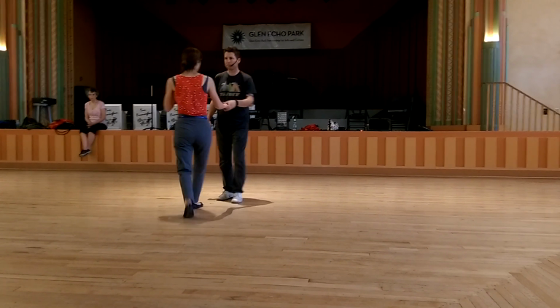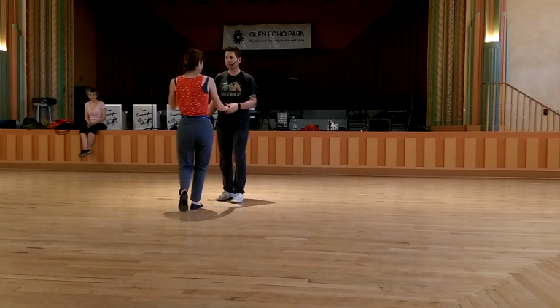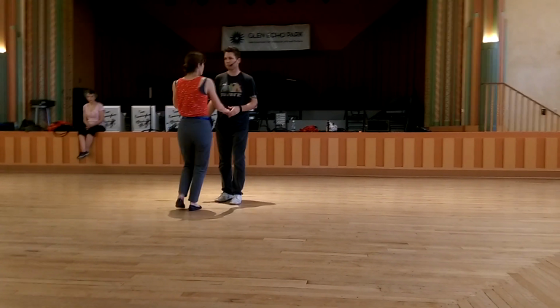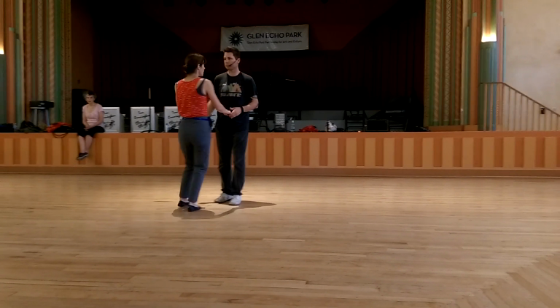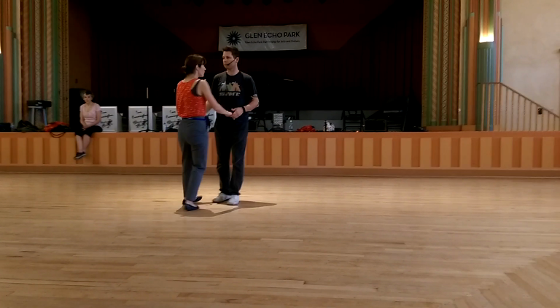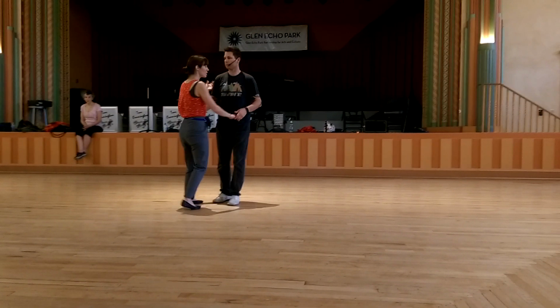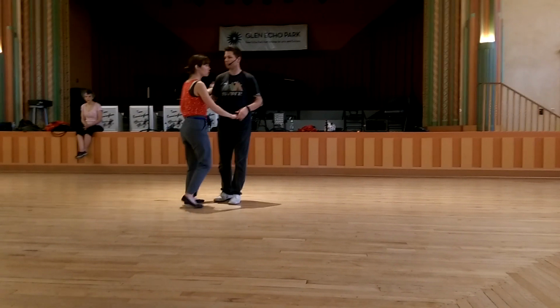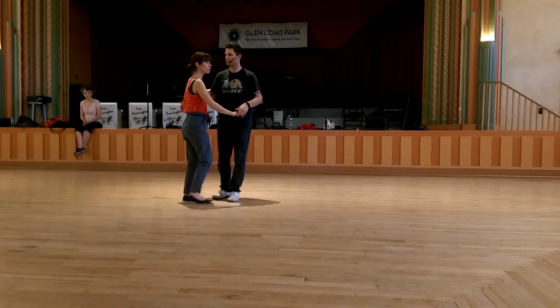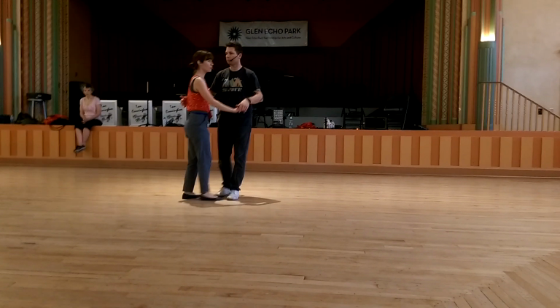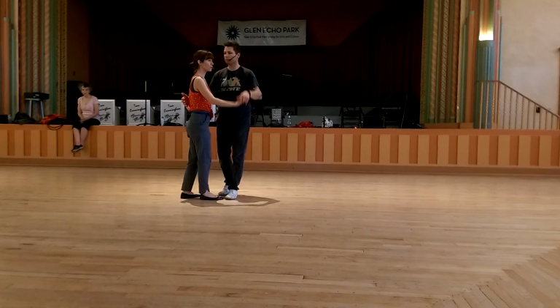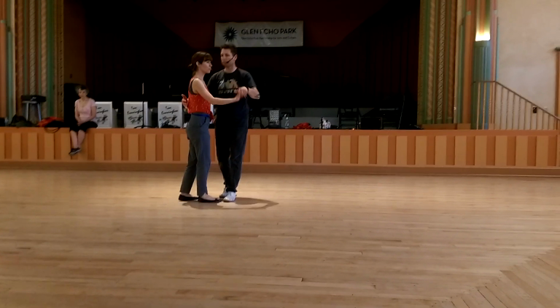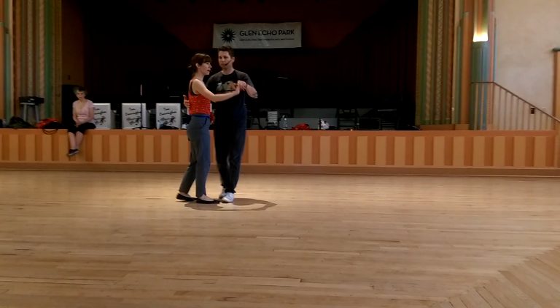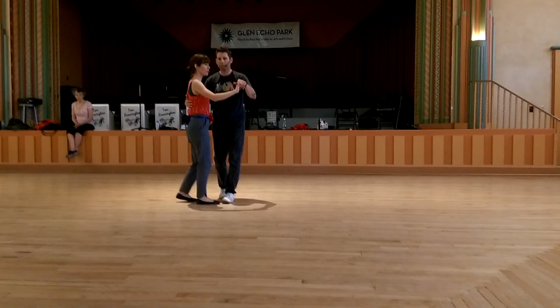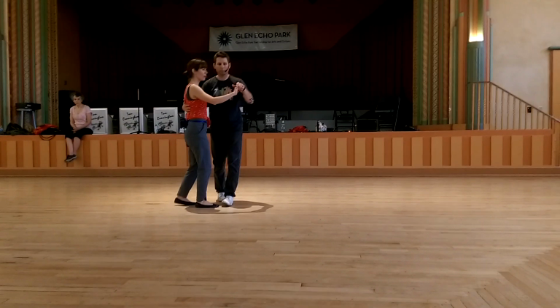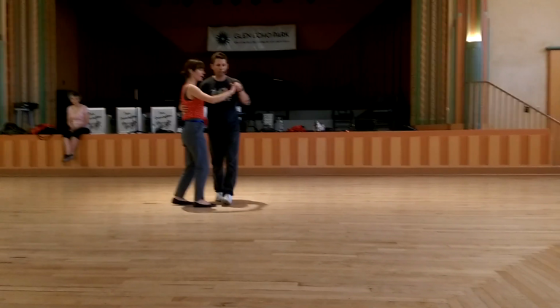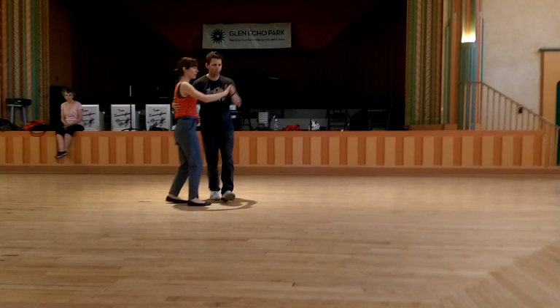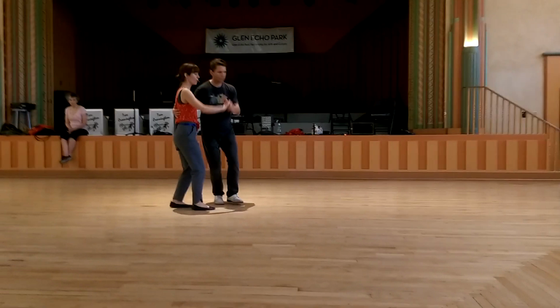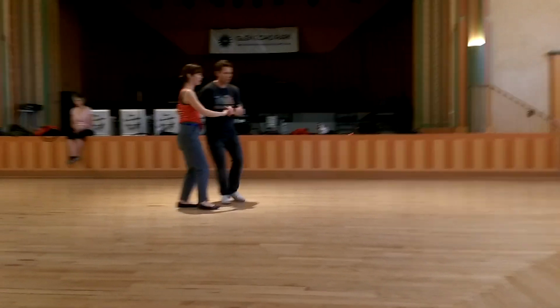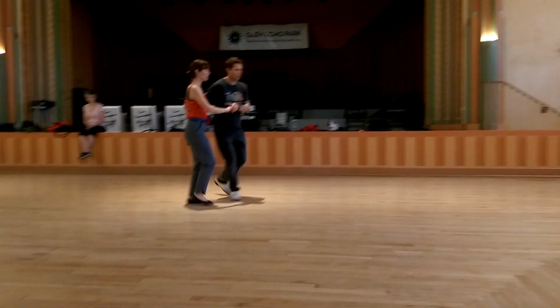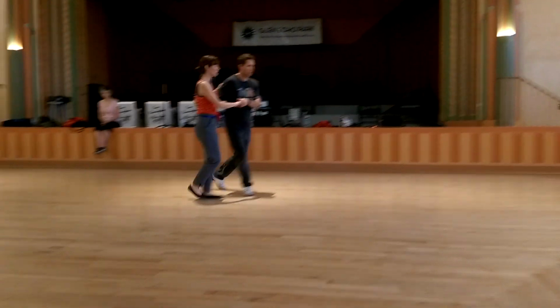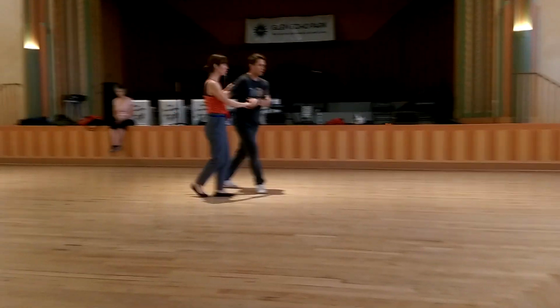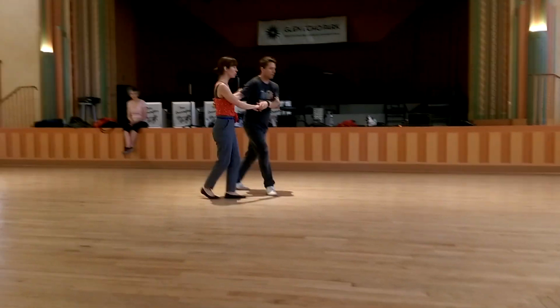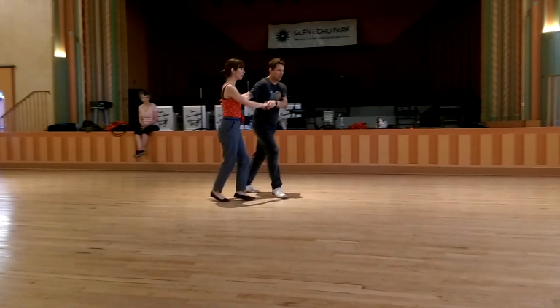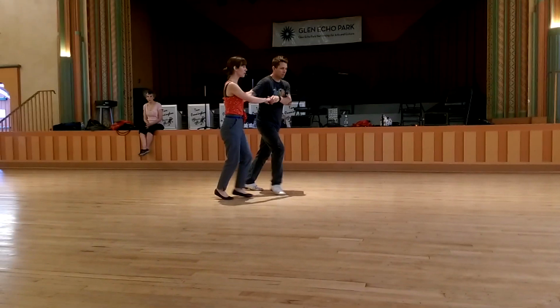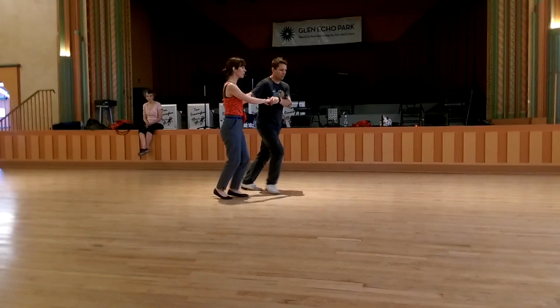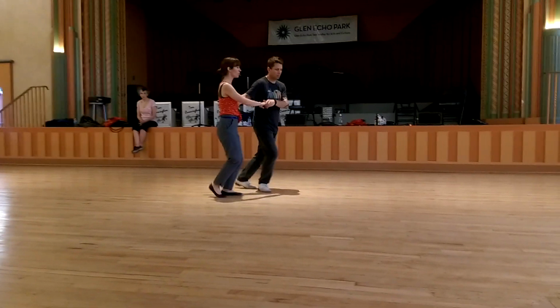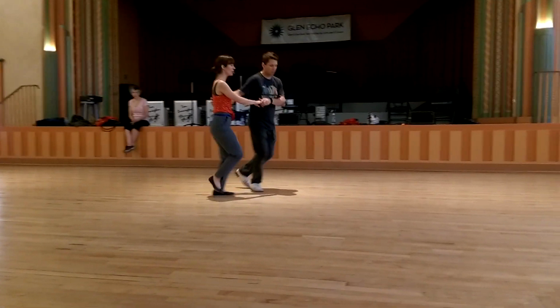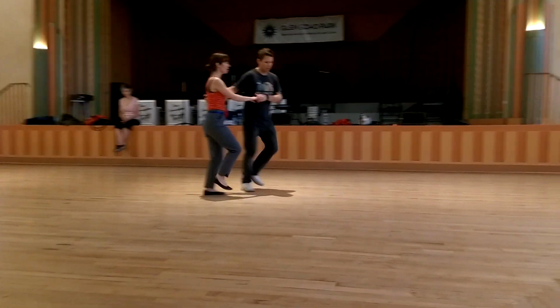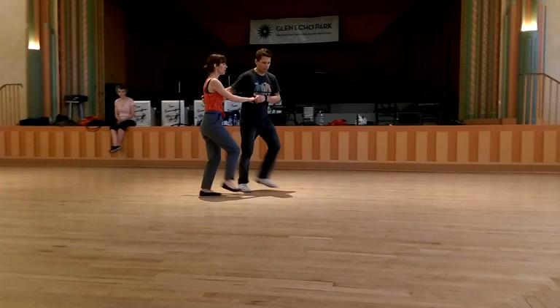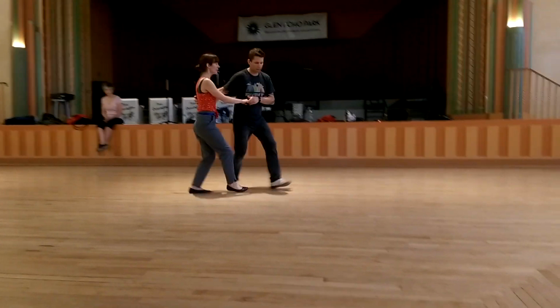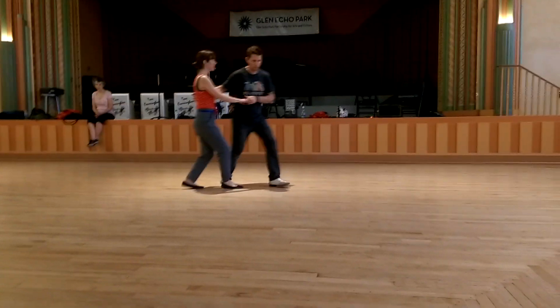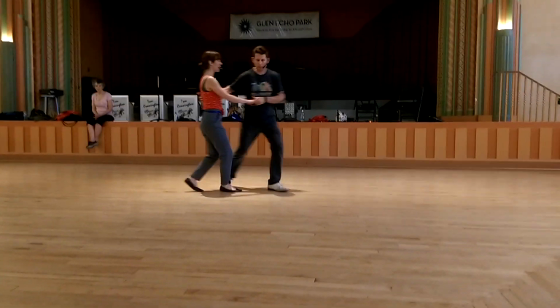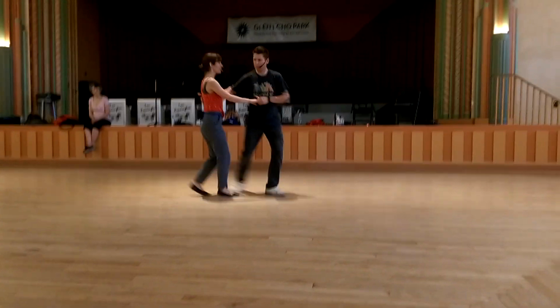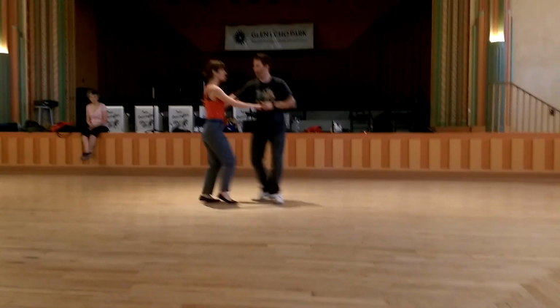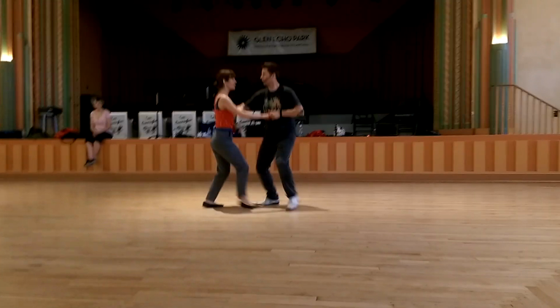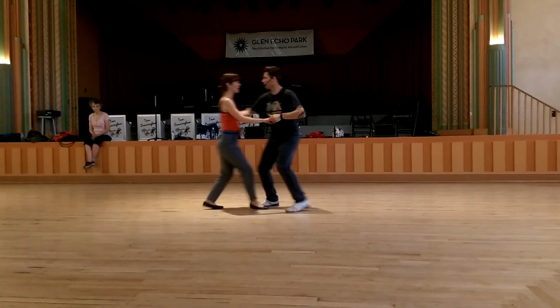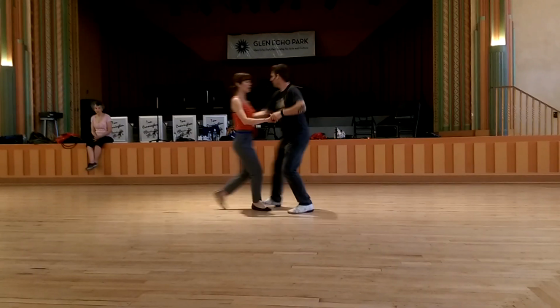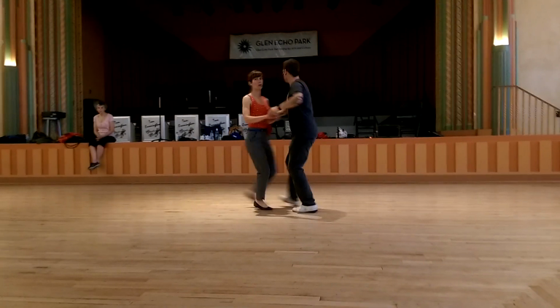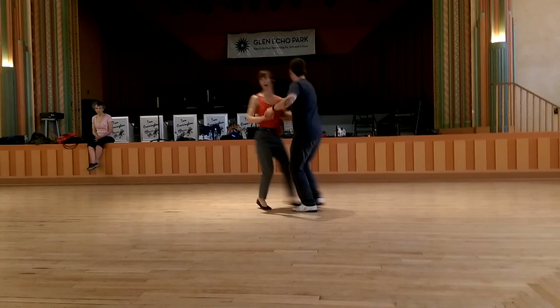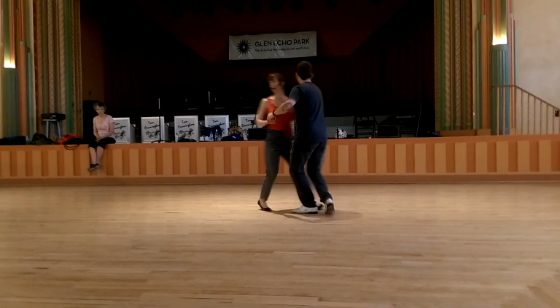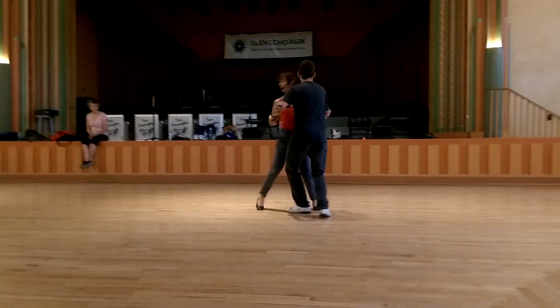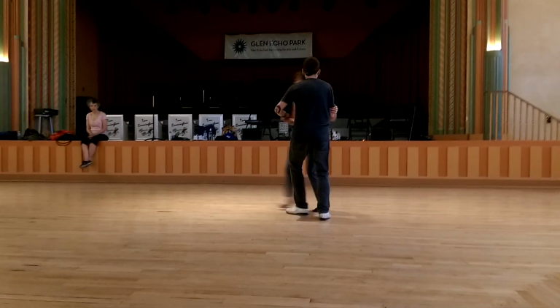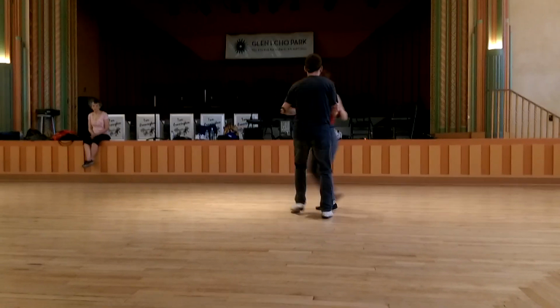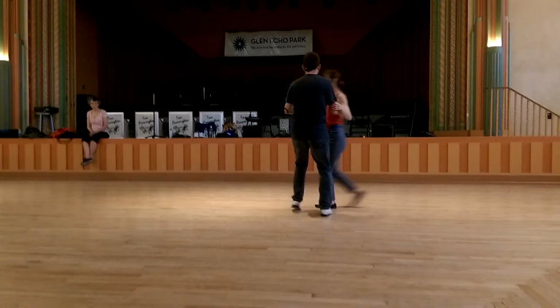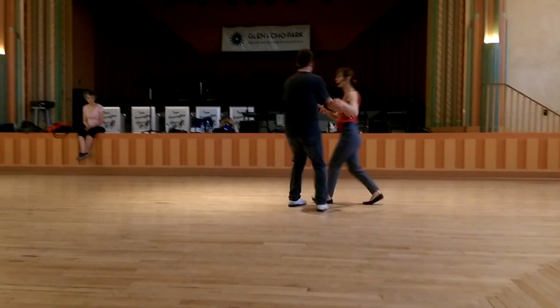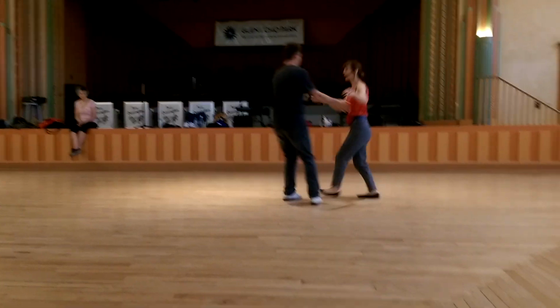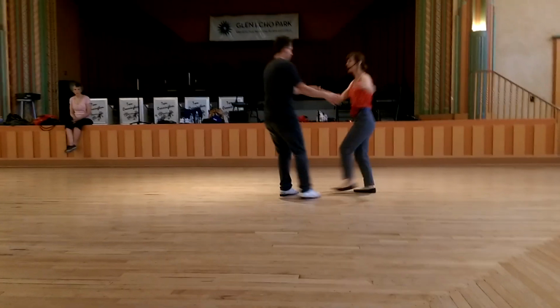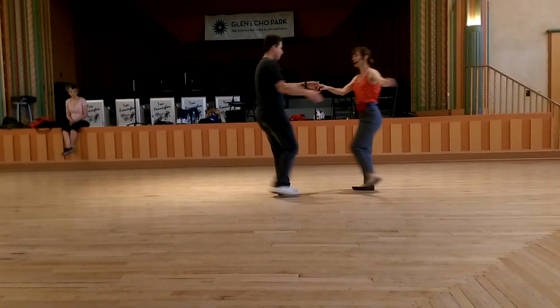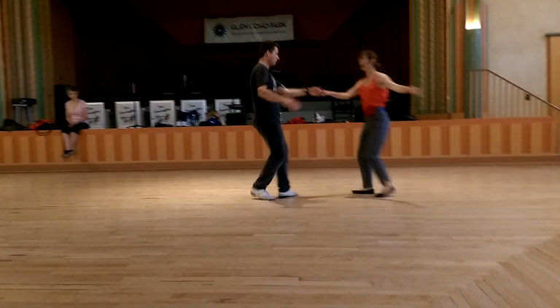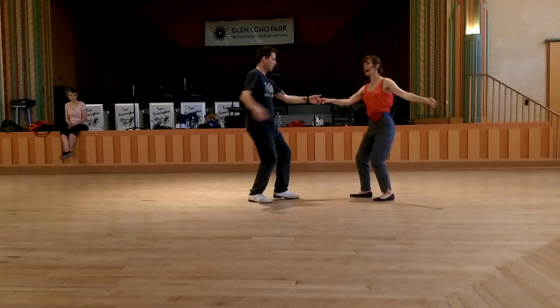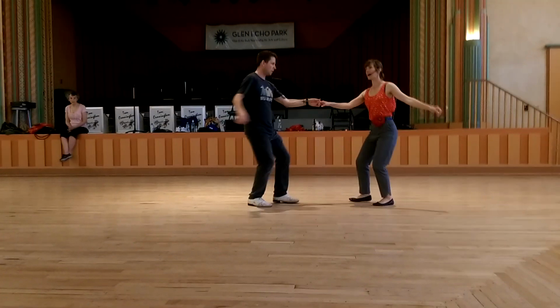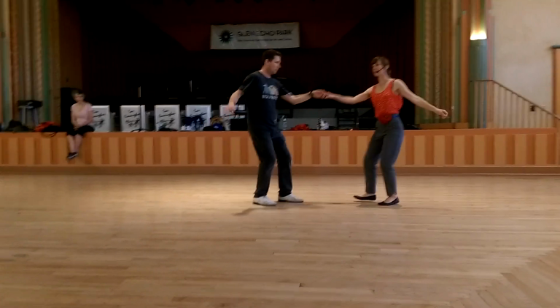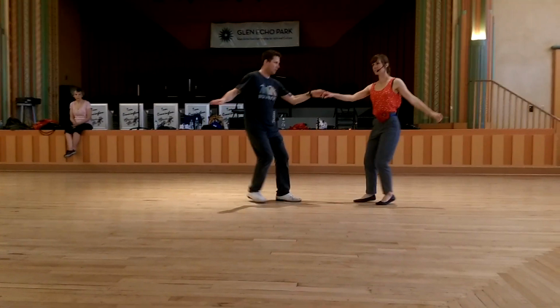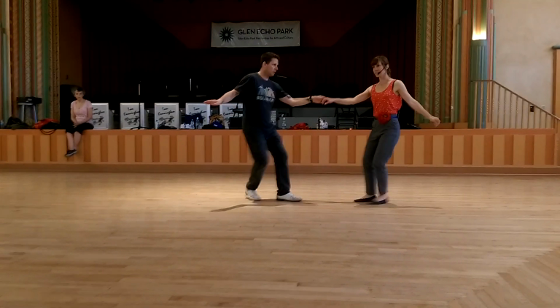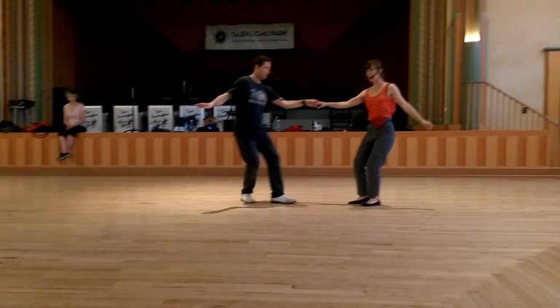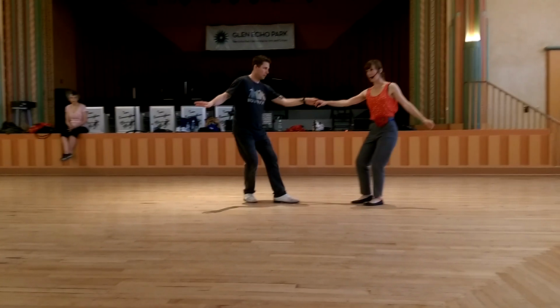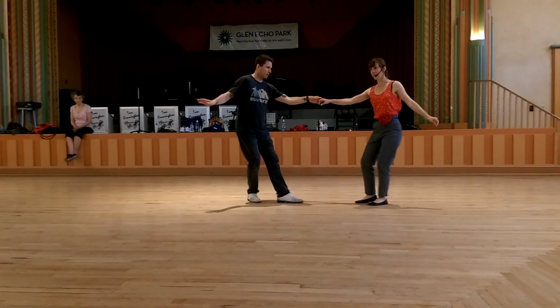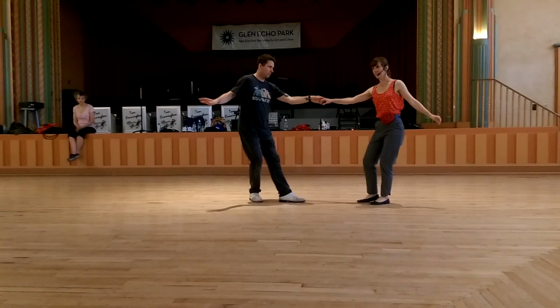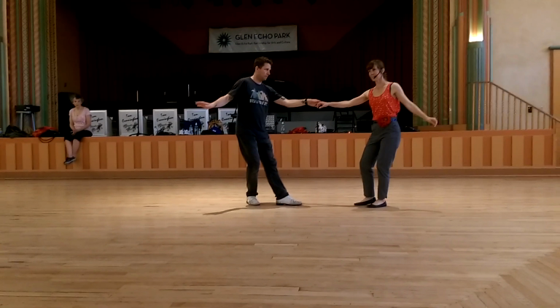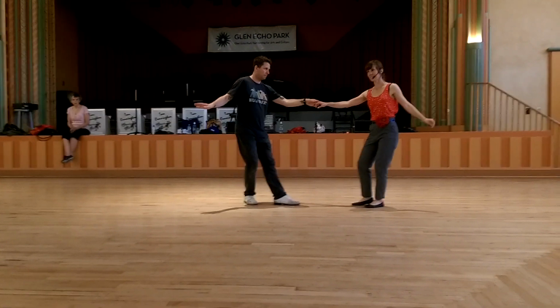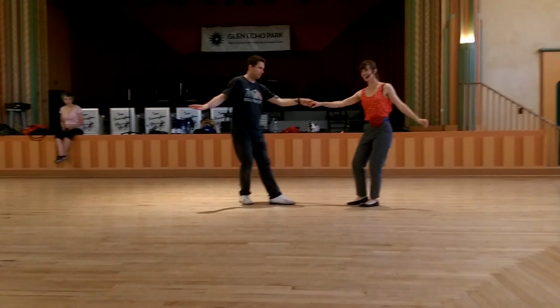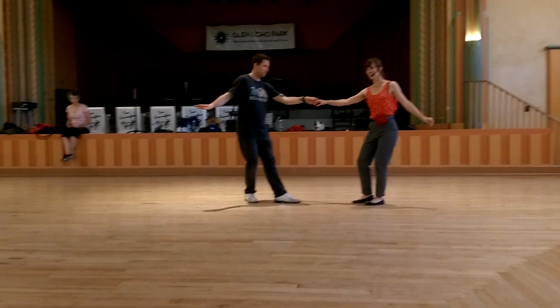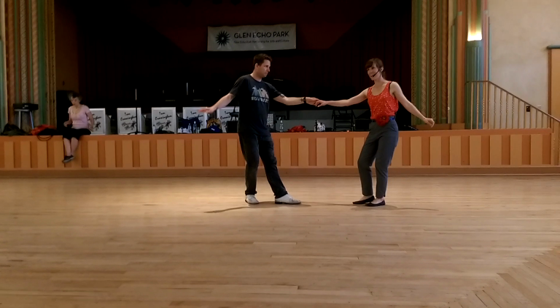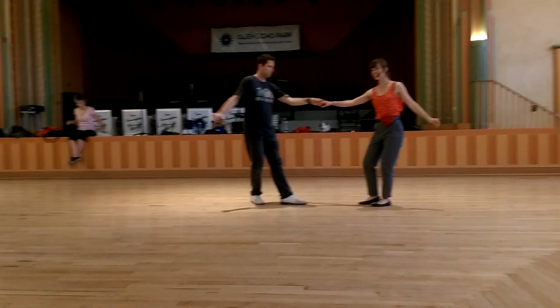We put it with the triples right away, going quick, quick, ya-di-da, quick, quick, ya-di-da. Yes?